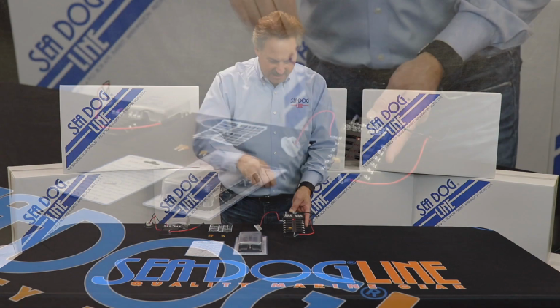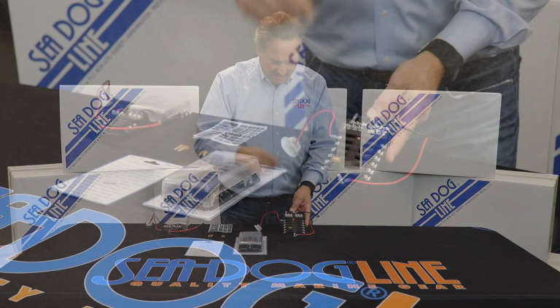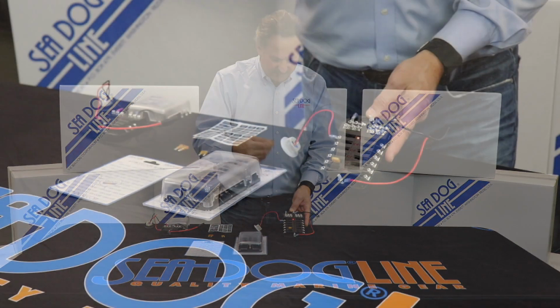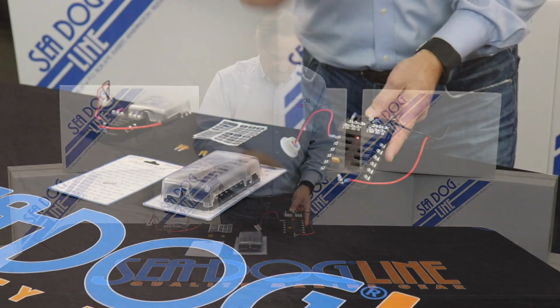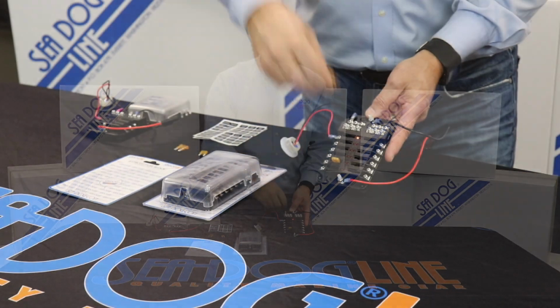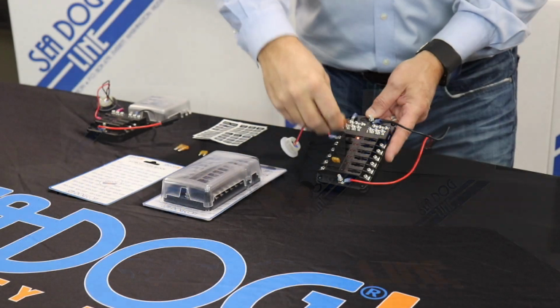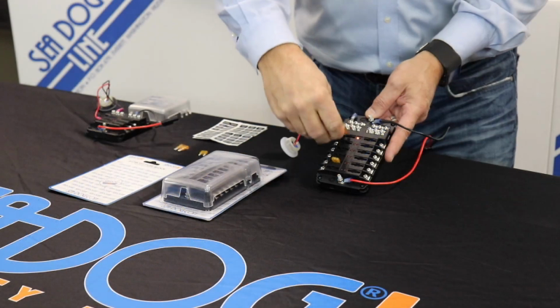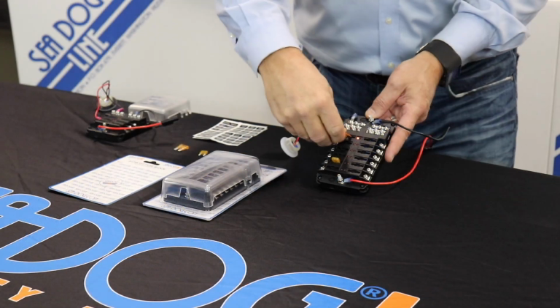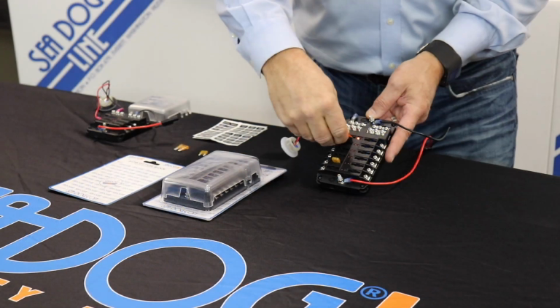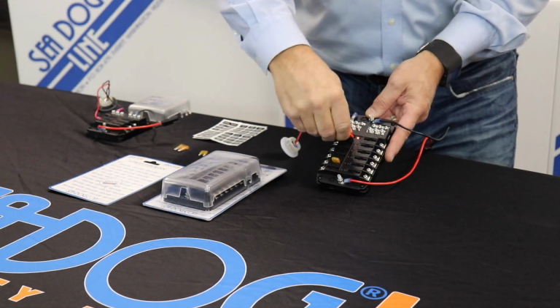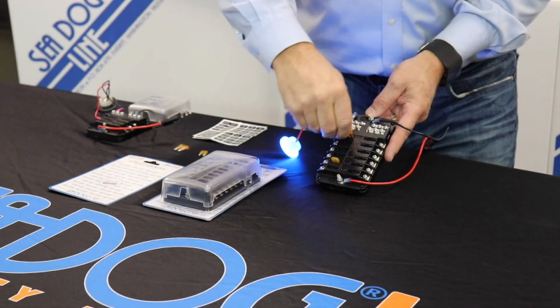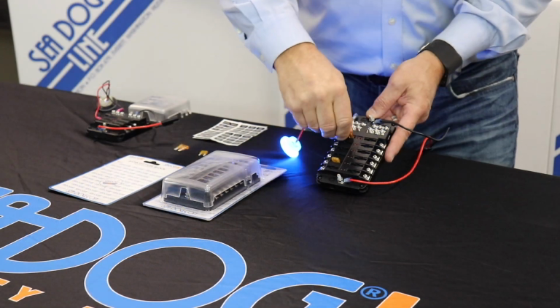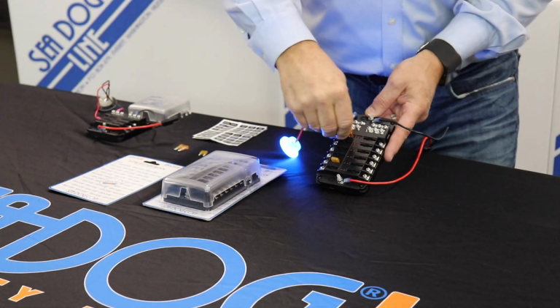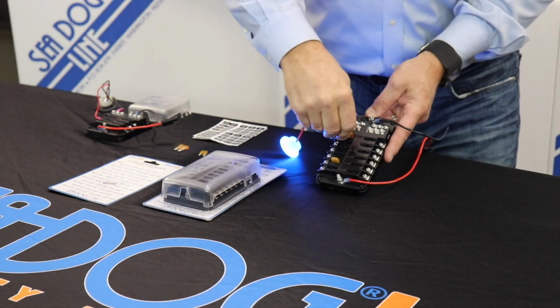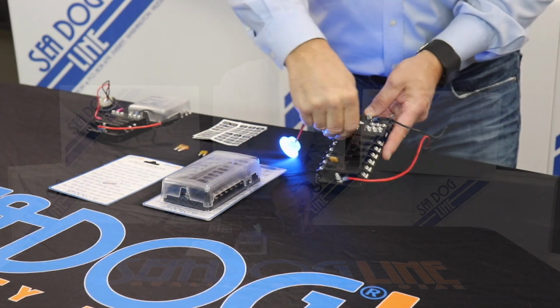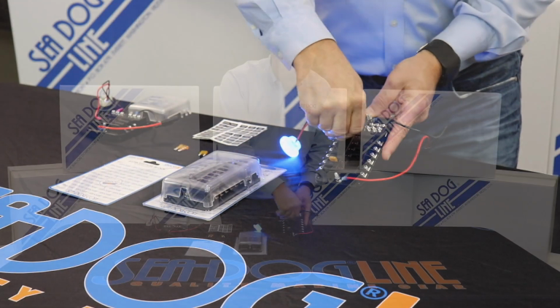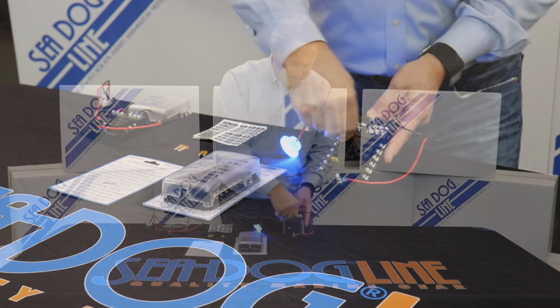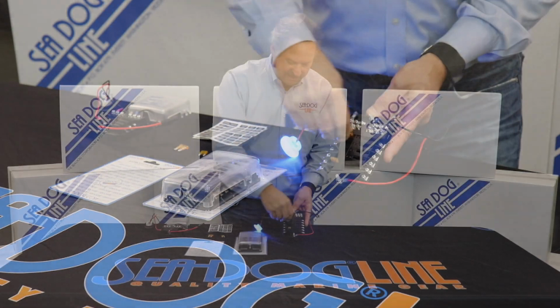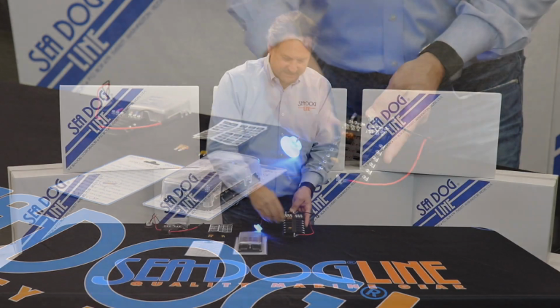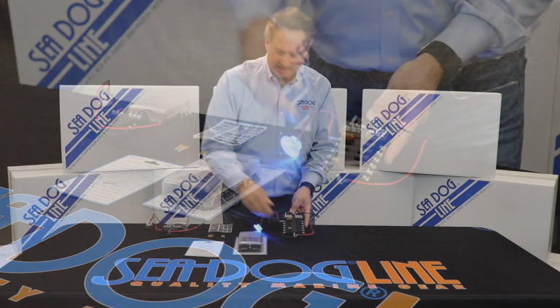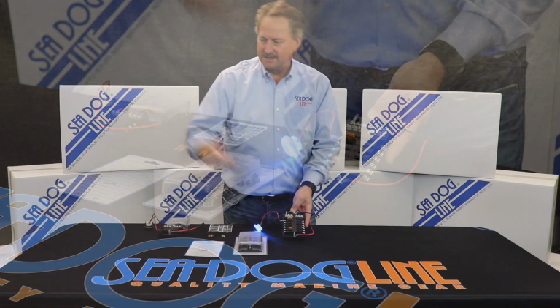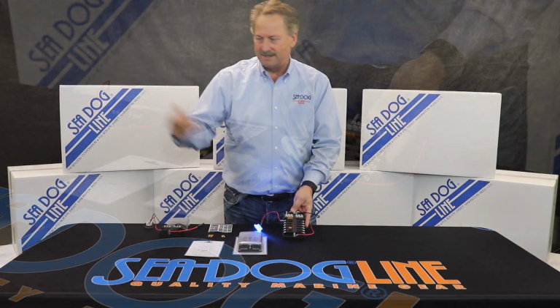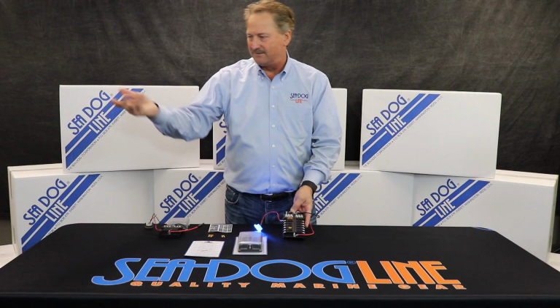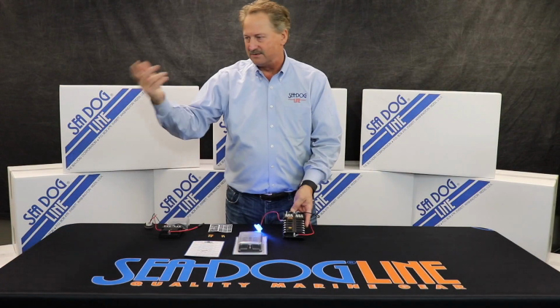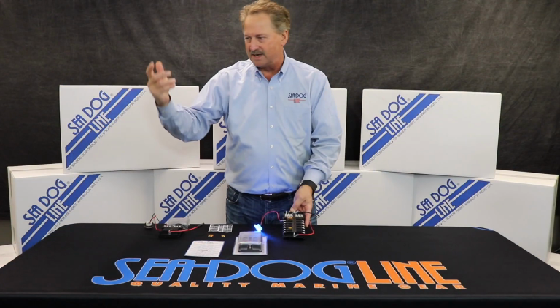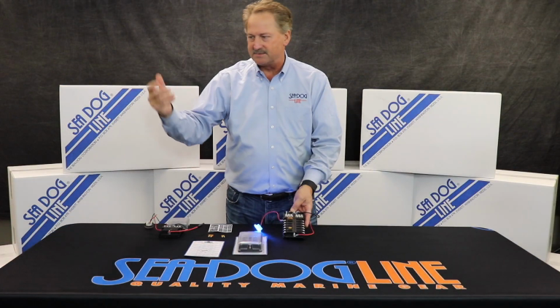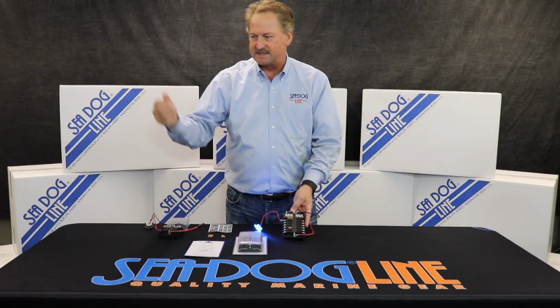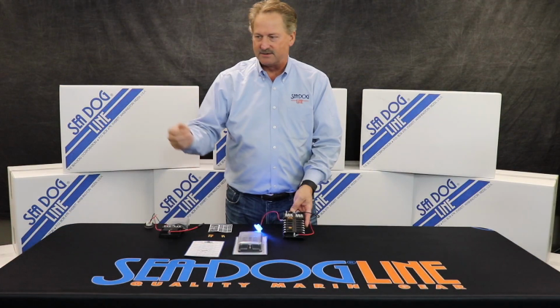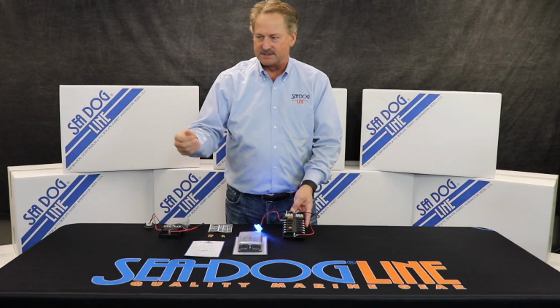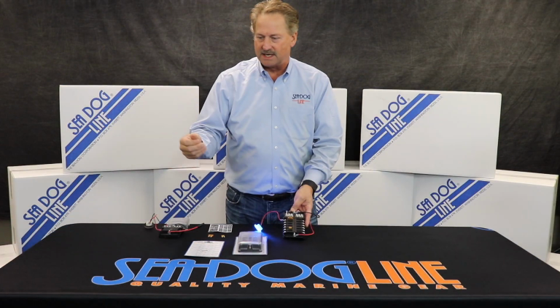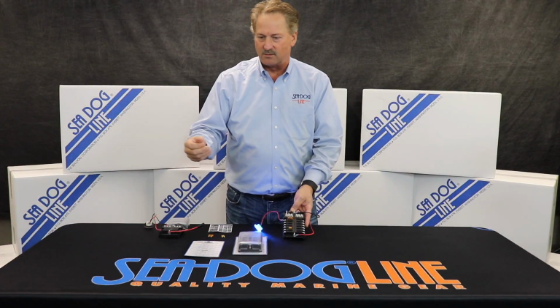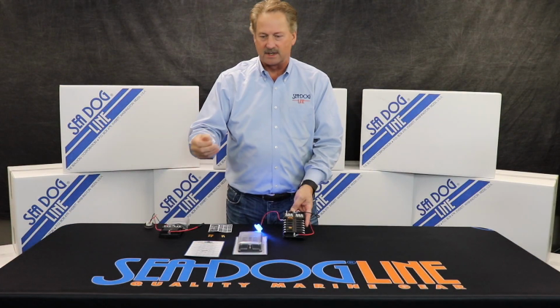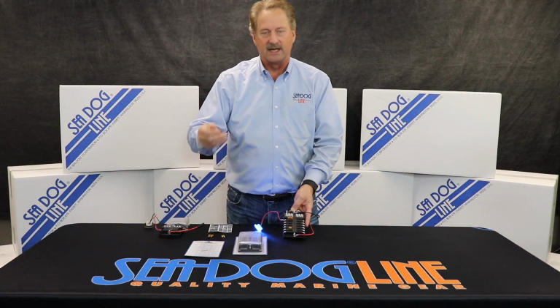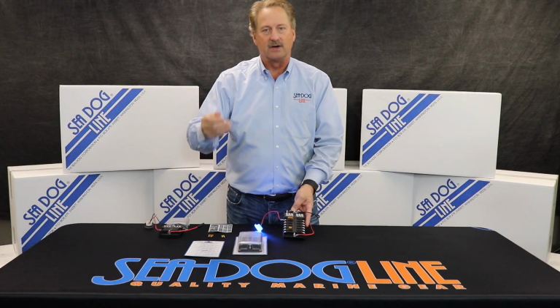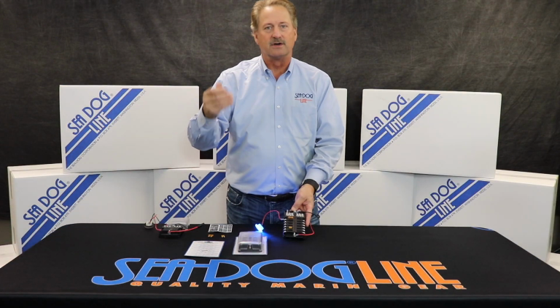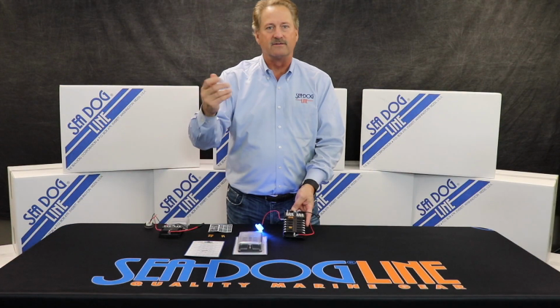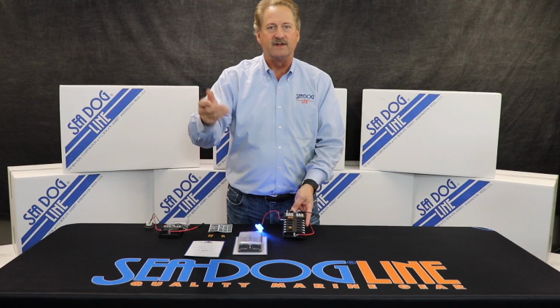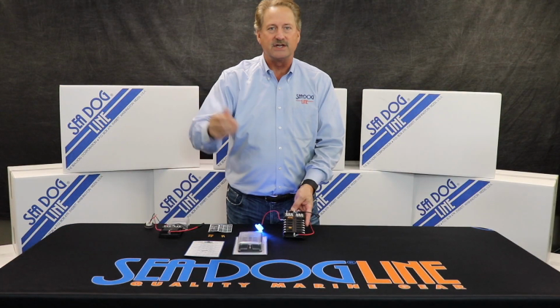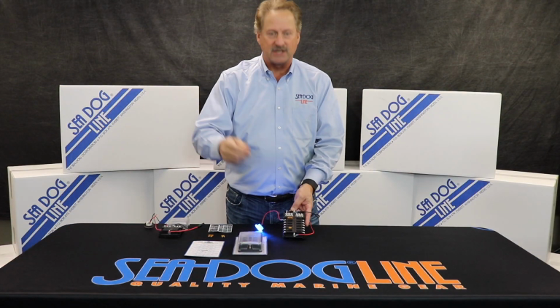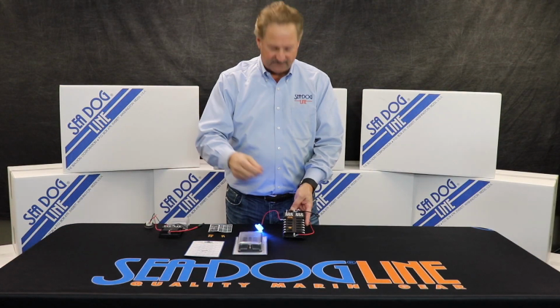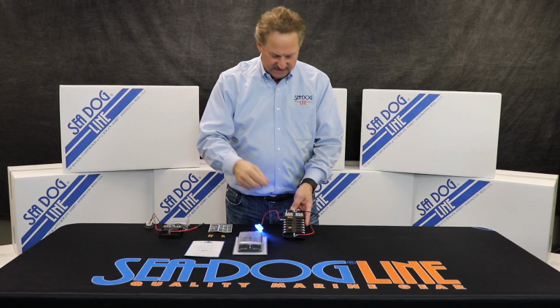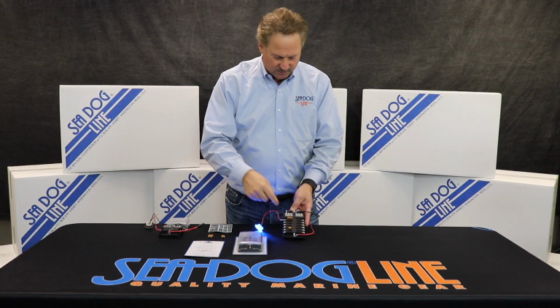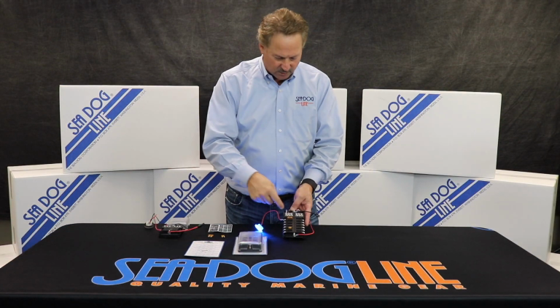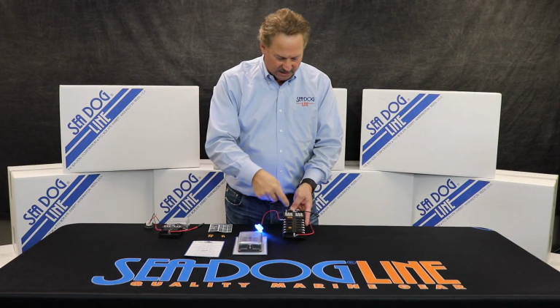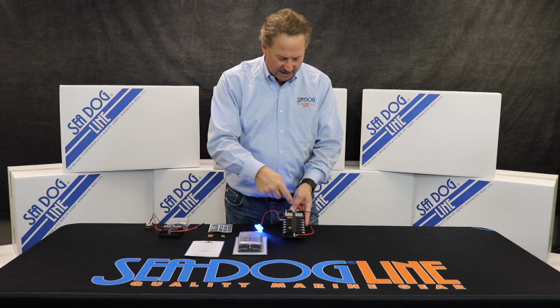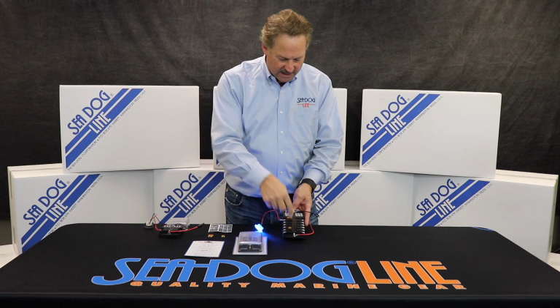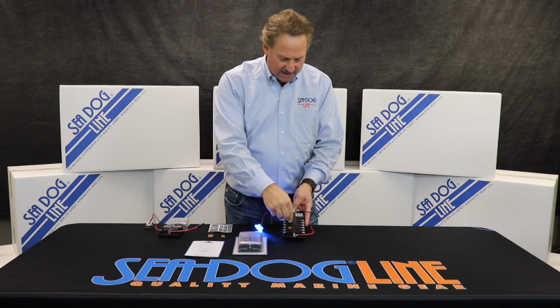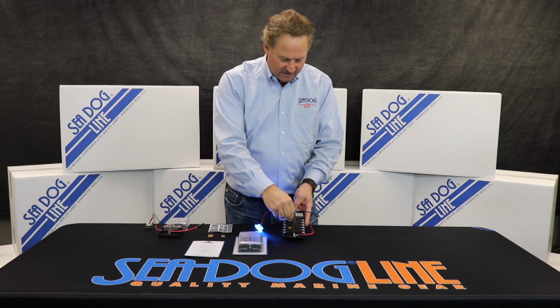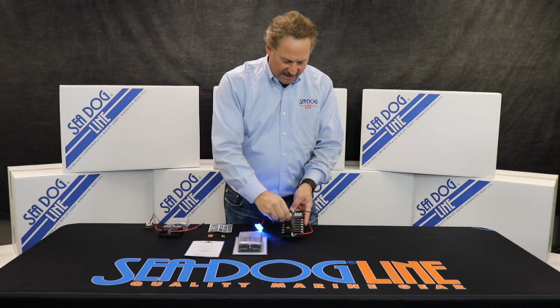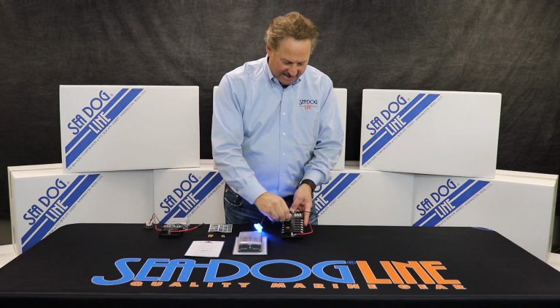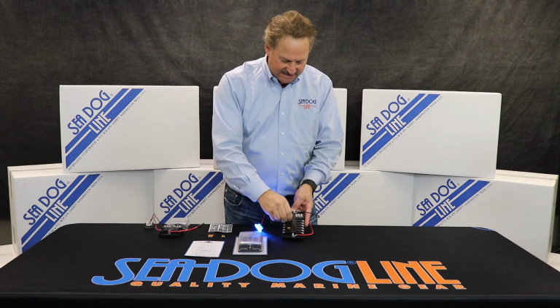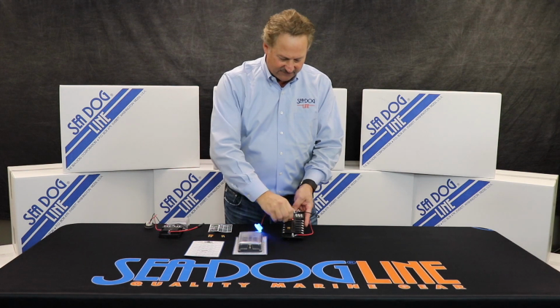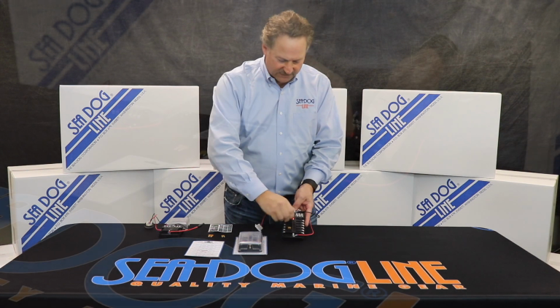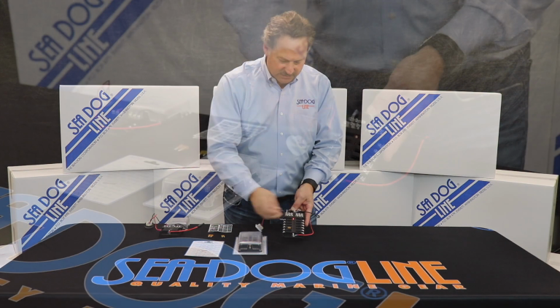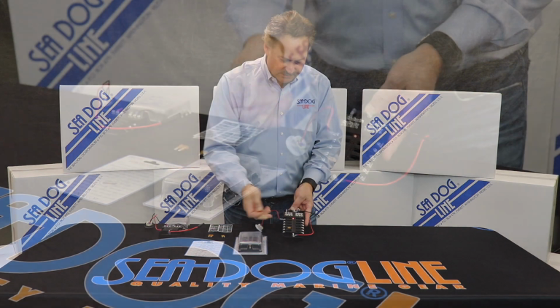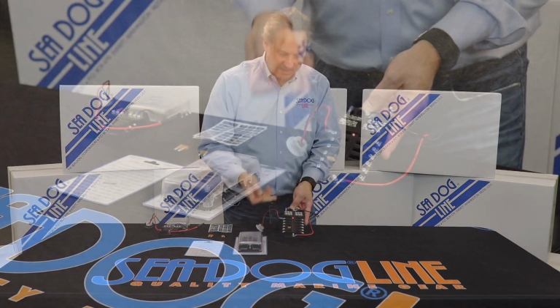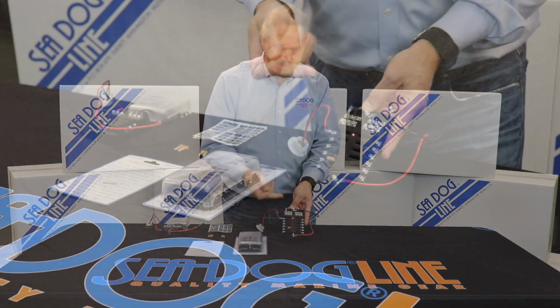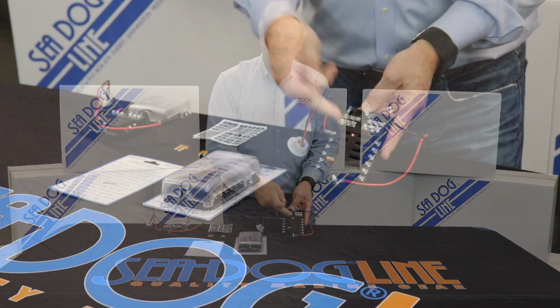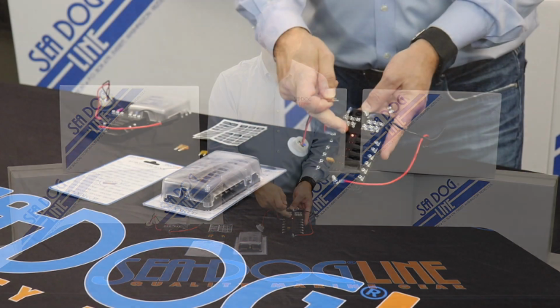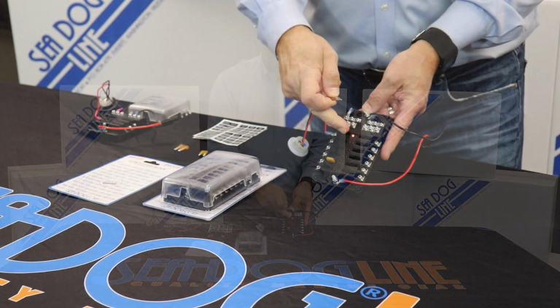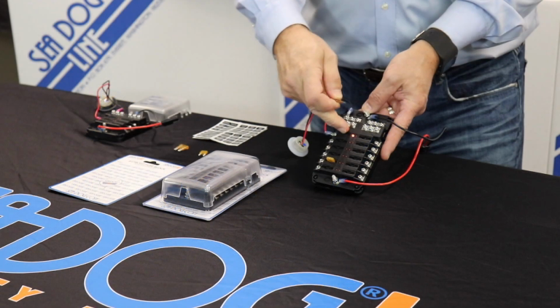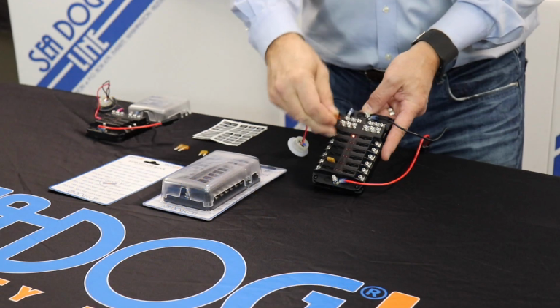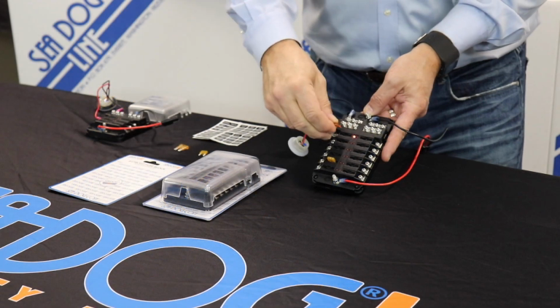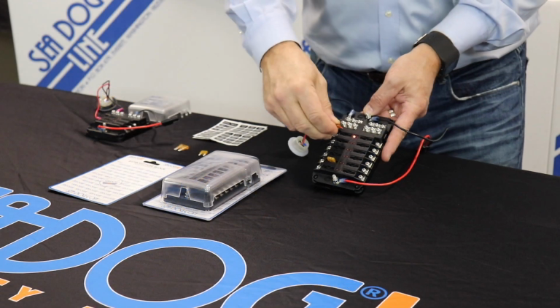This way you know right away that if your depth sounder is not working or your VHF isn't working, that's the fuse right there that's blown.